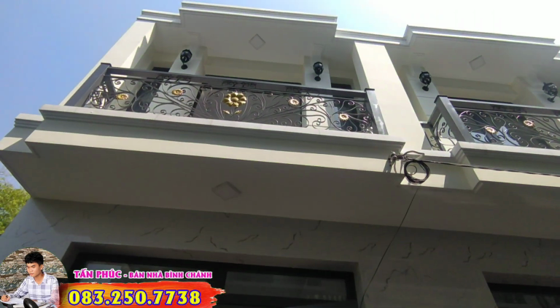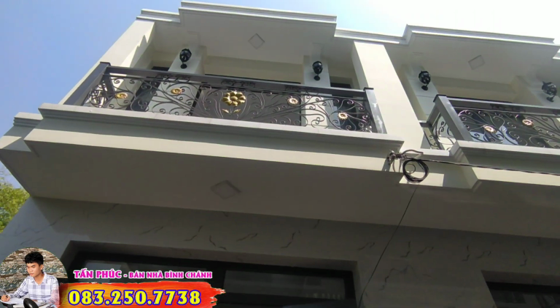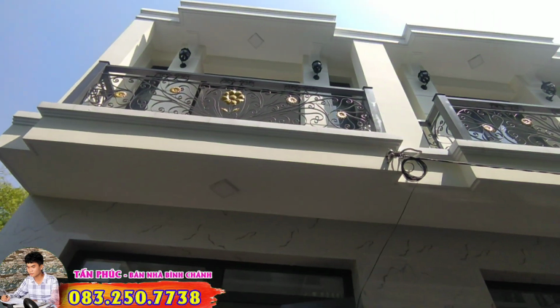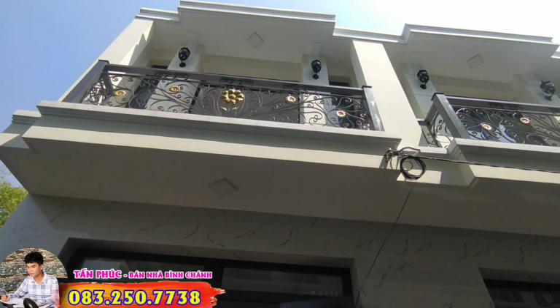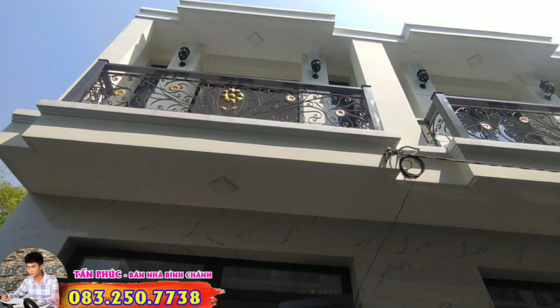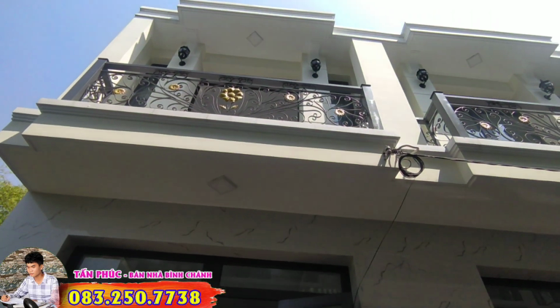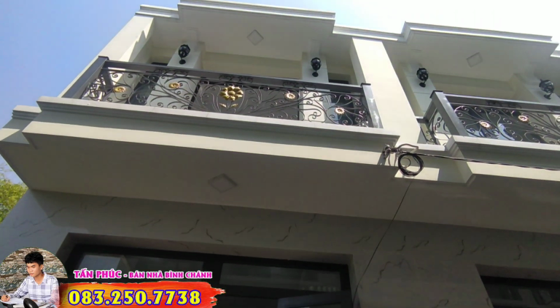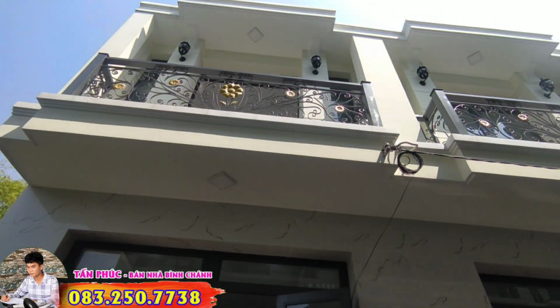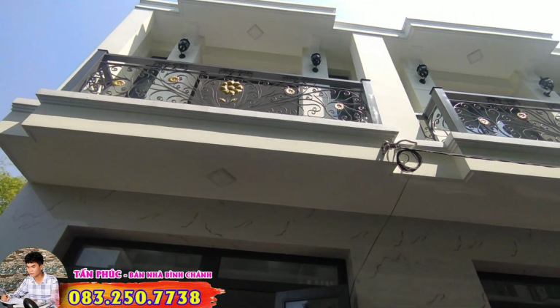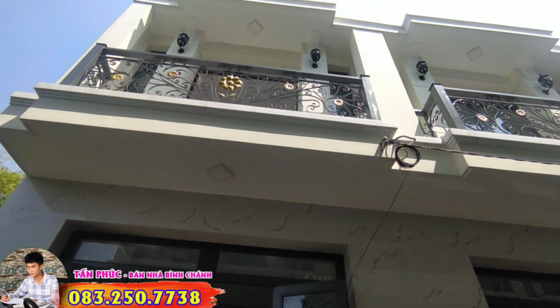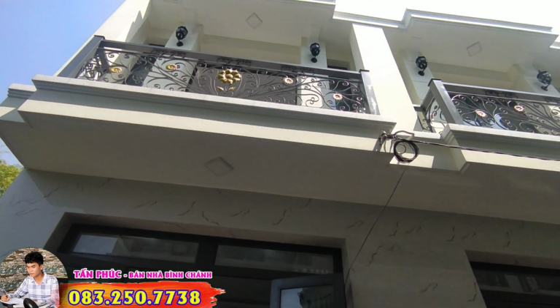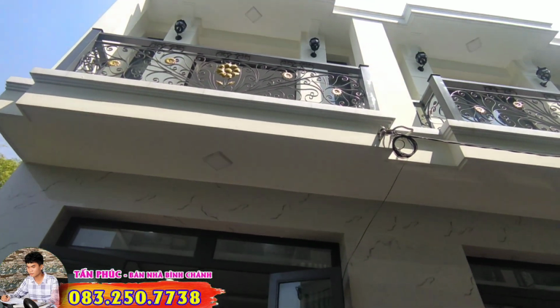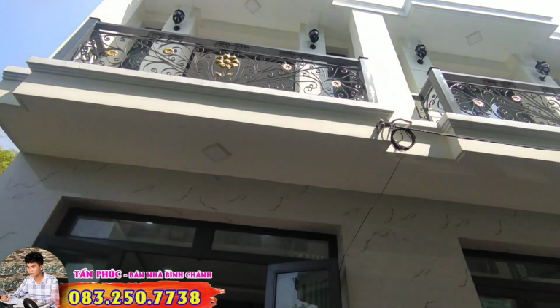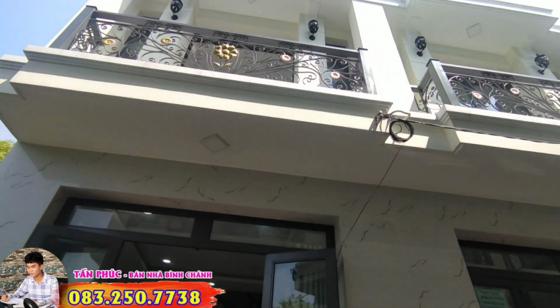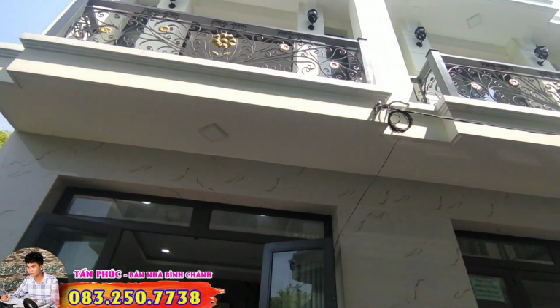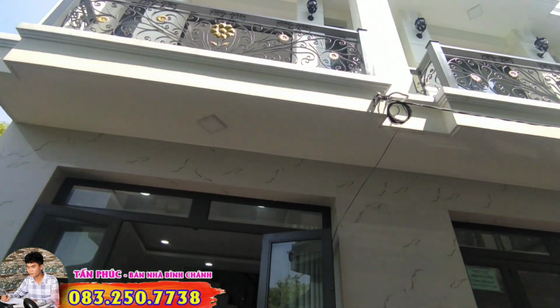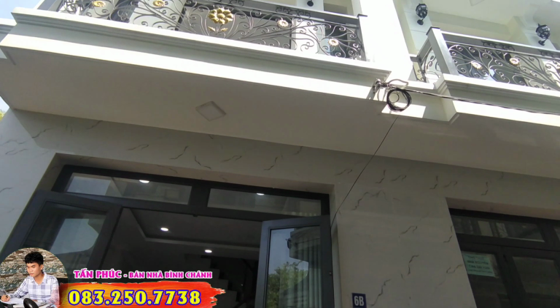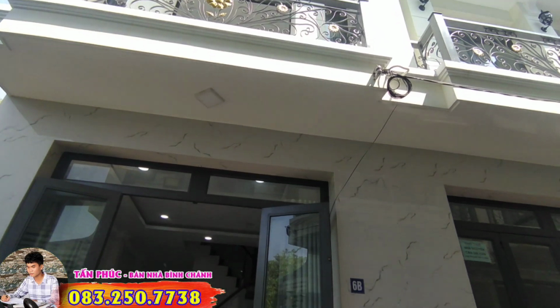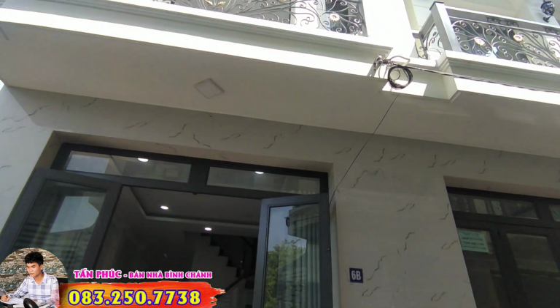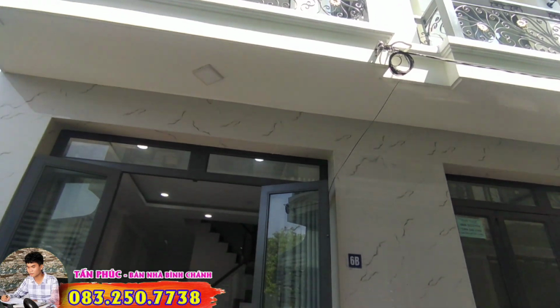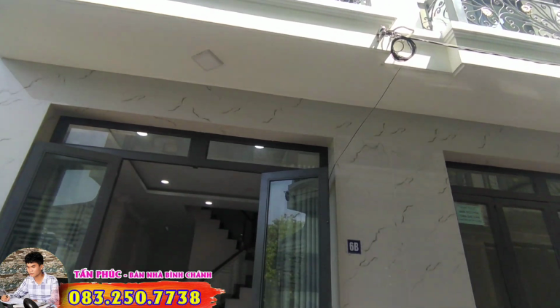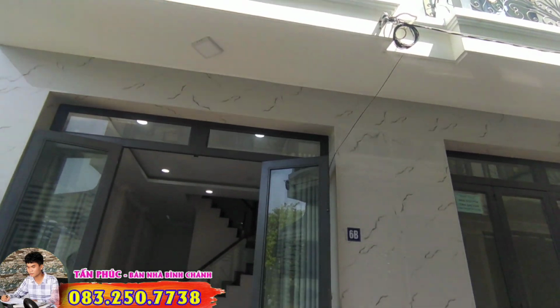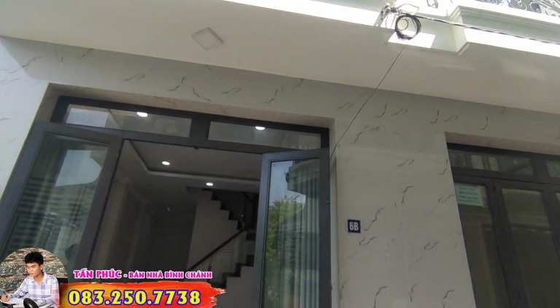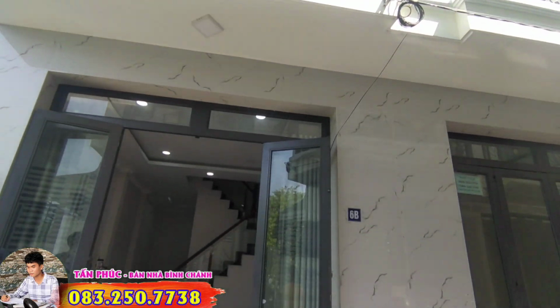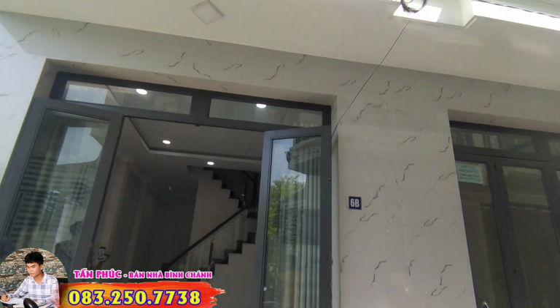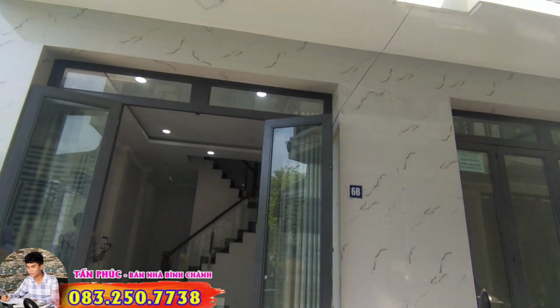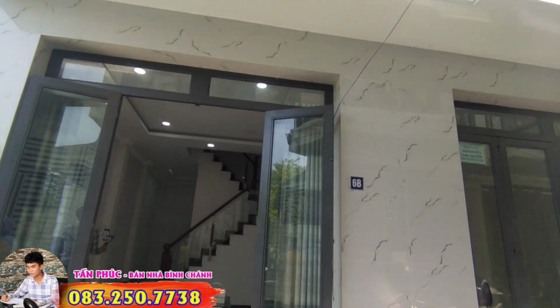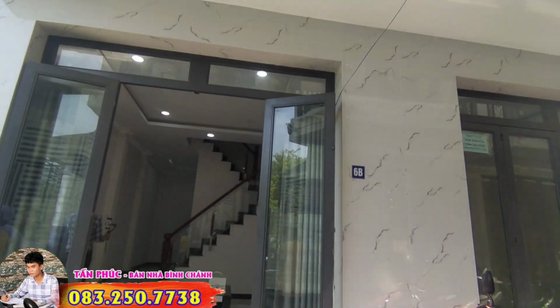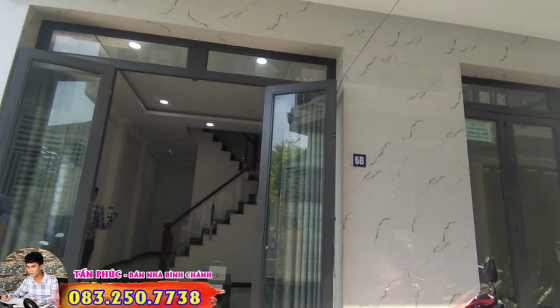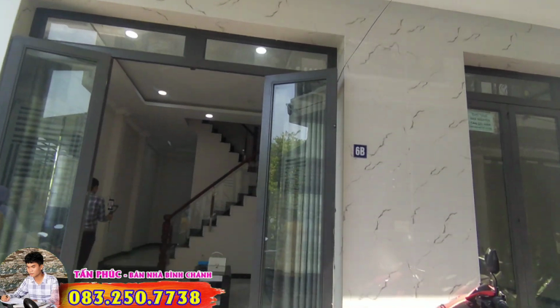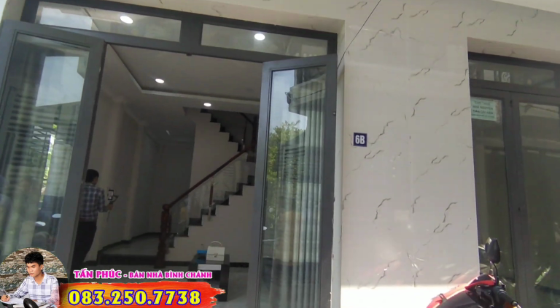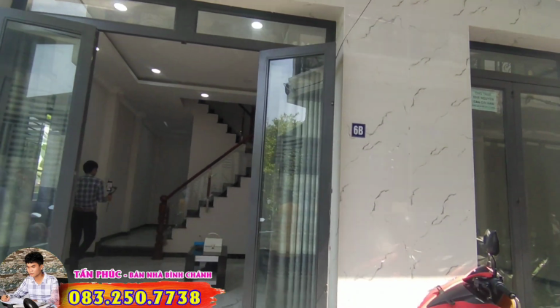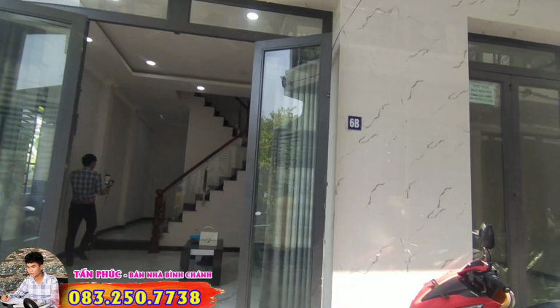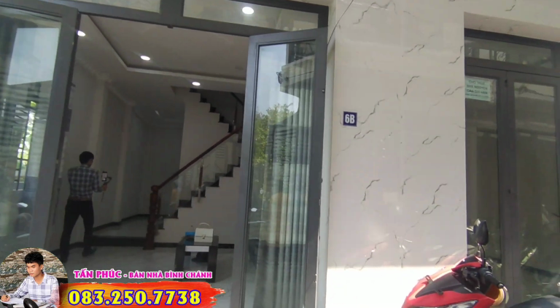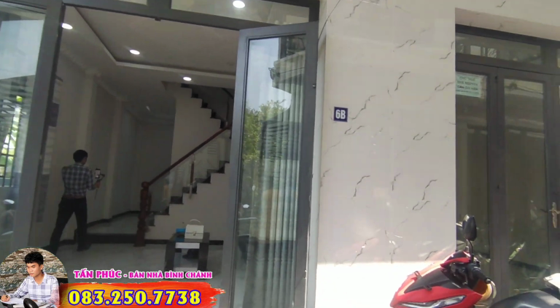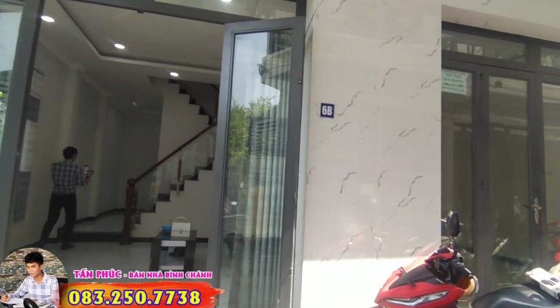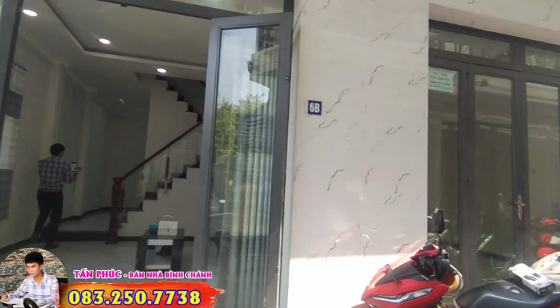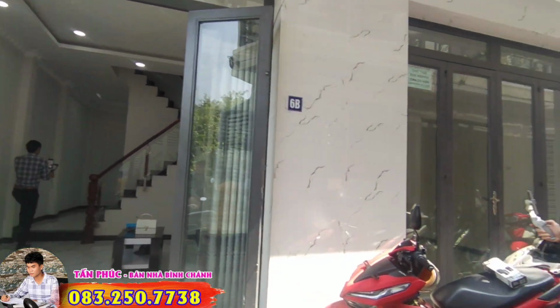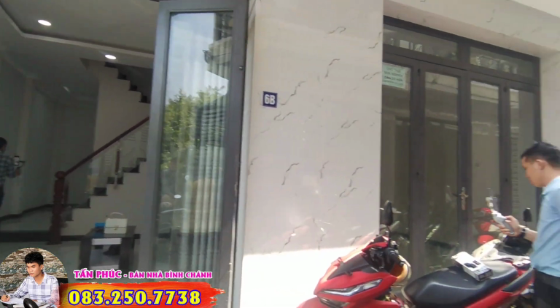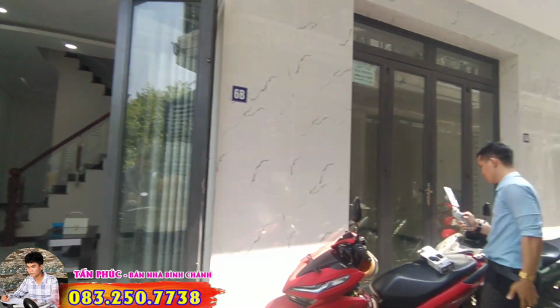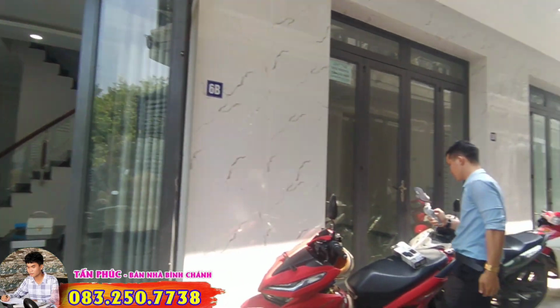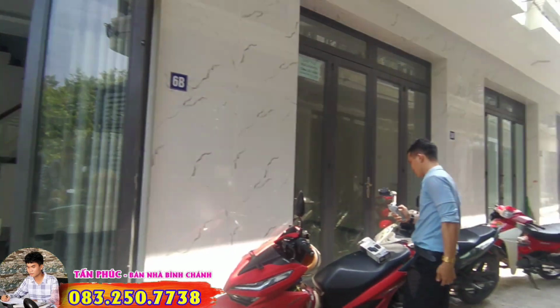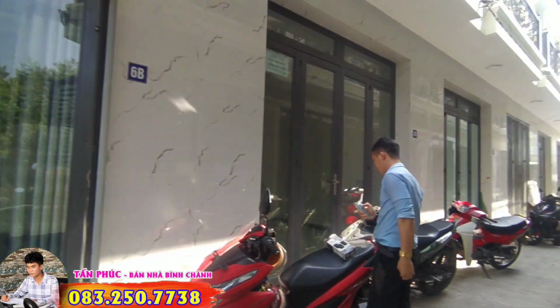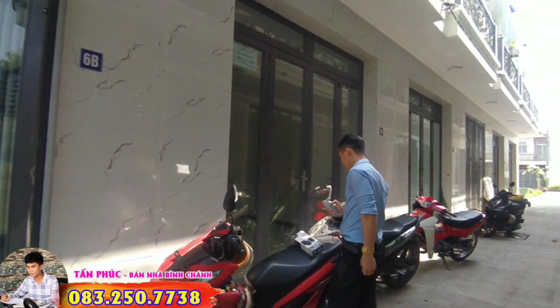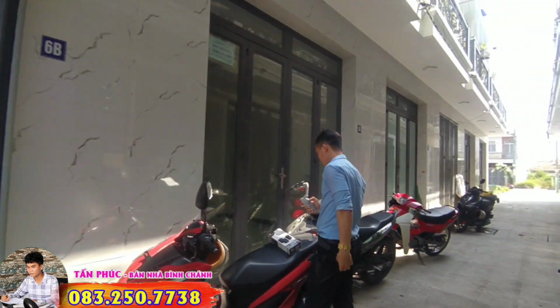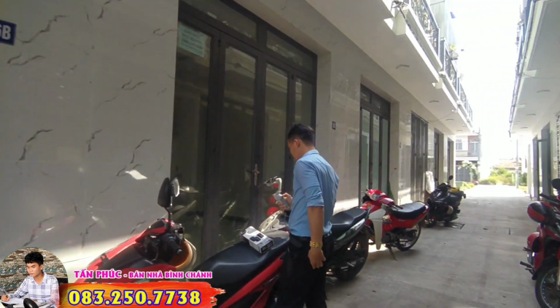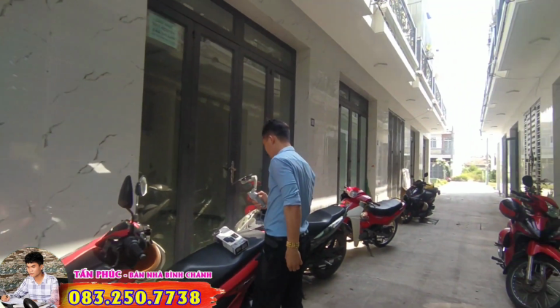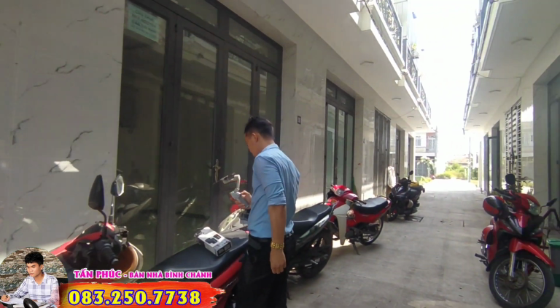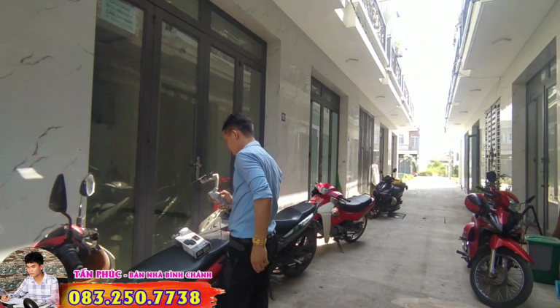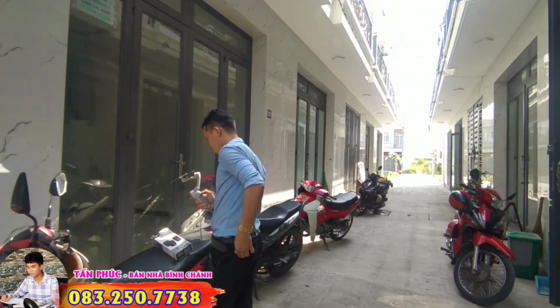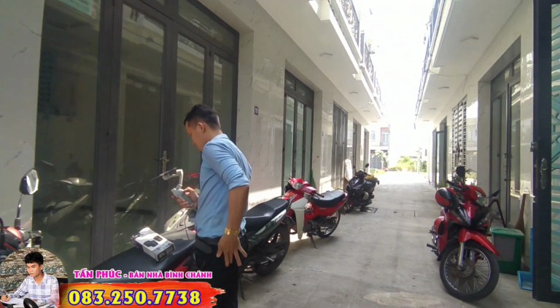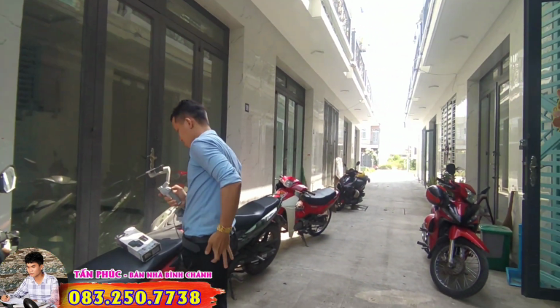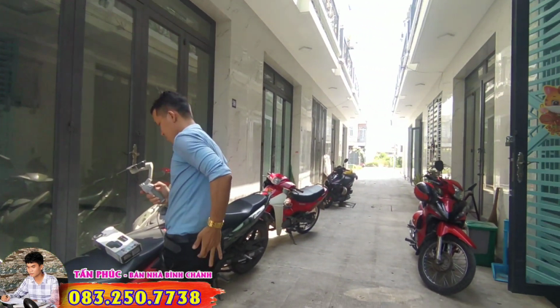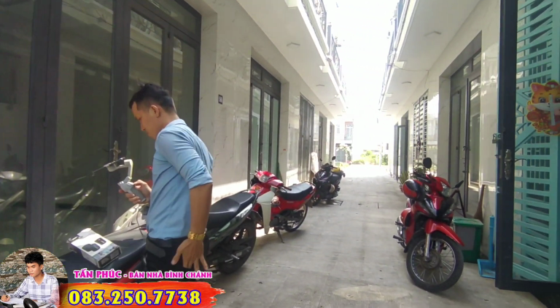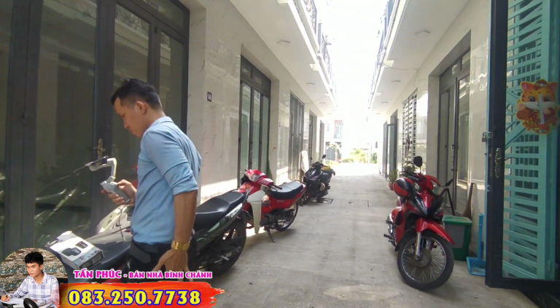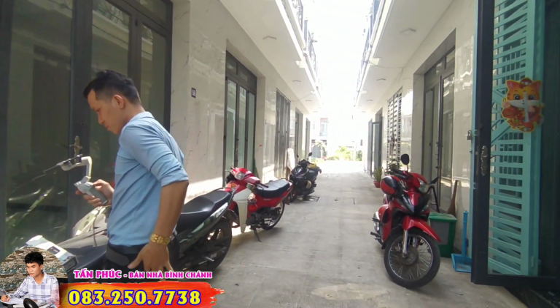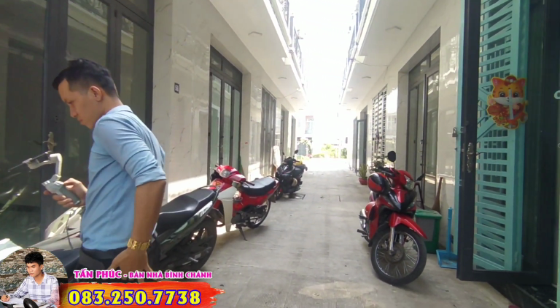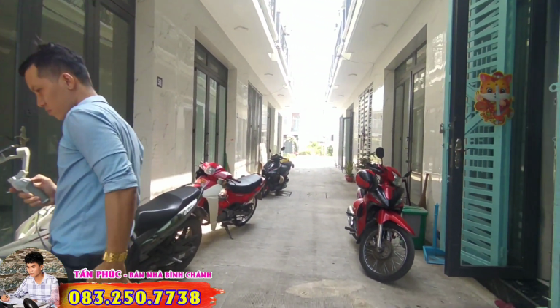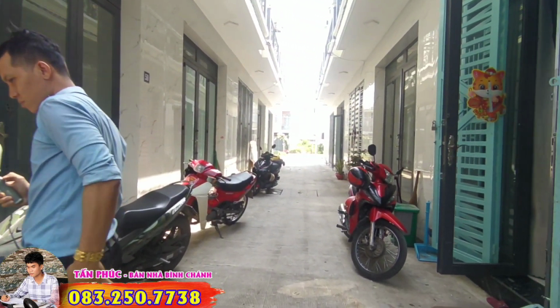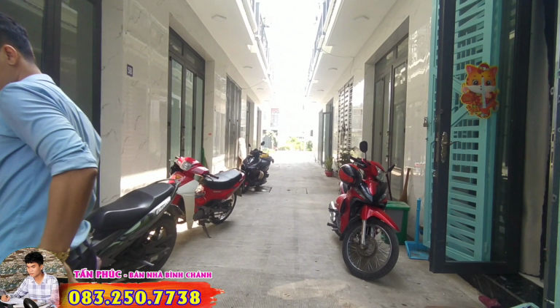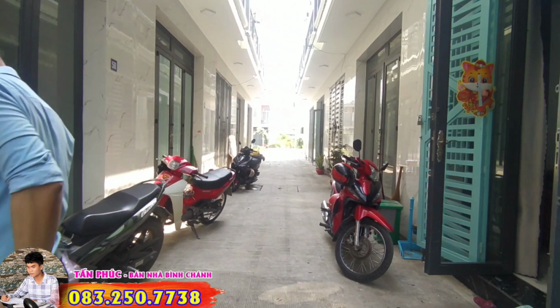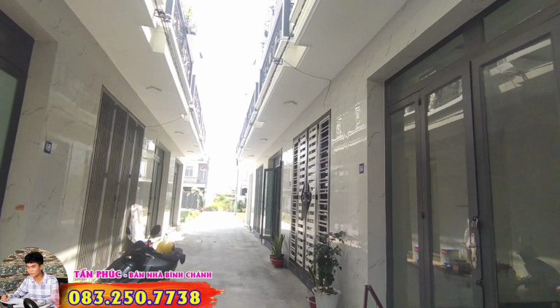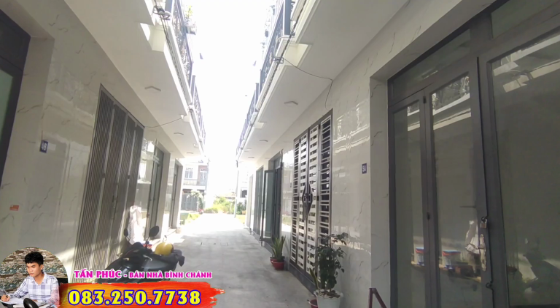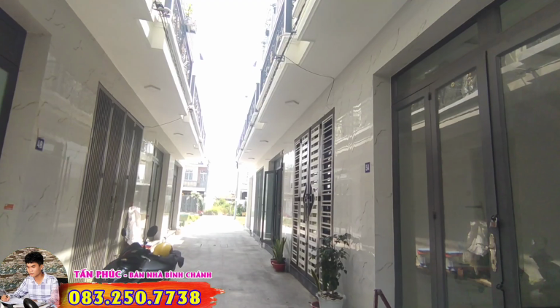Hello to my family, welcome to Tấn Phúc Bán Nhà Bình Chánh. First of all, I hope my family has a nice day and a happy day.